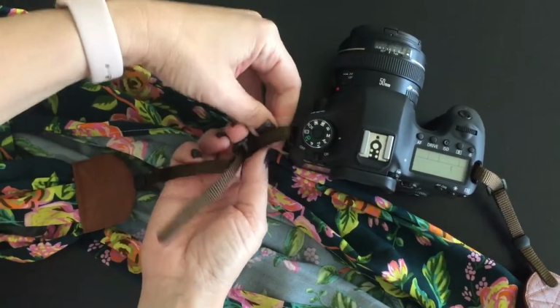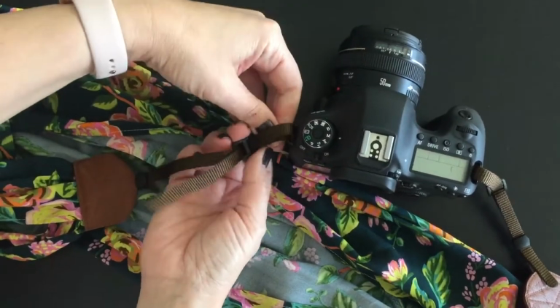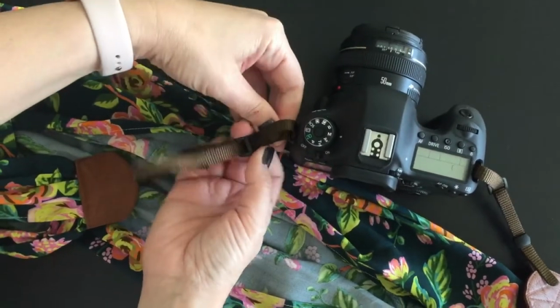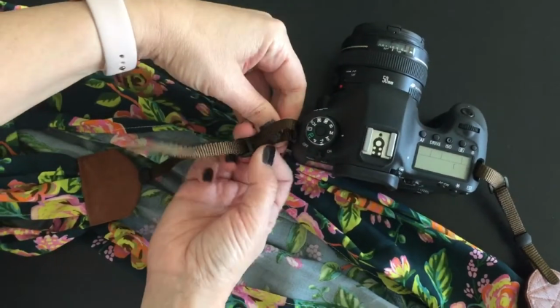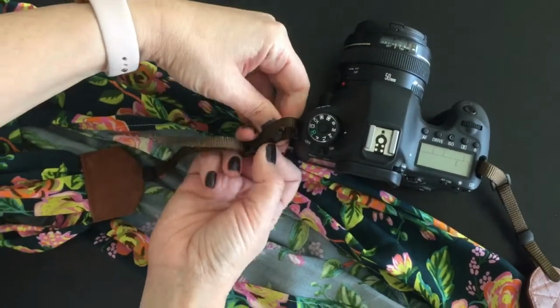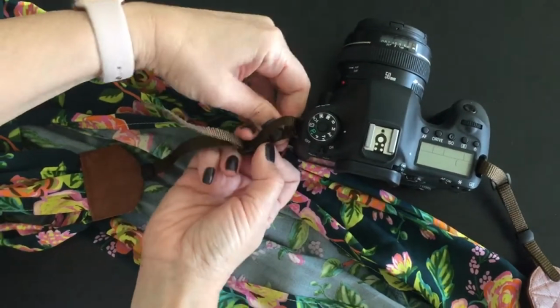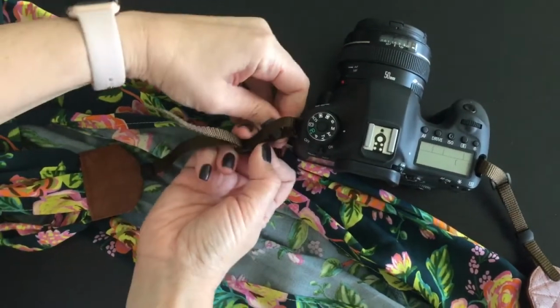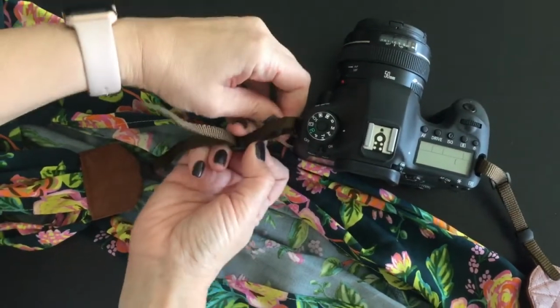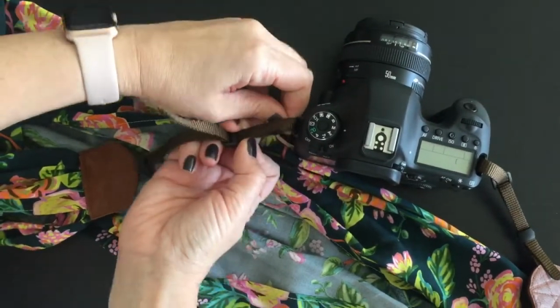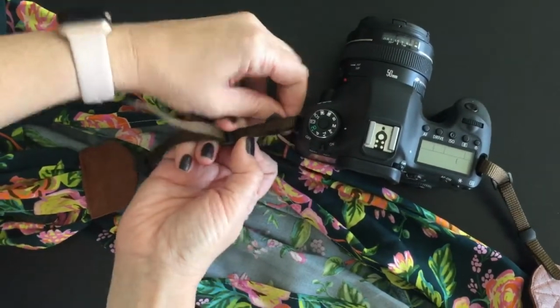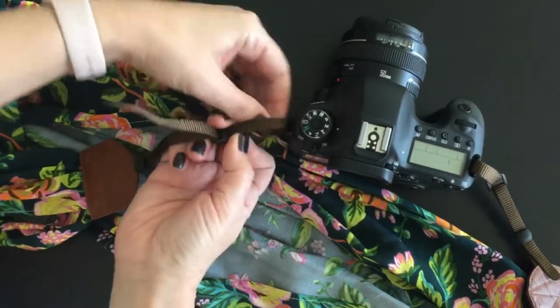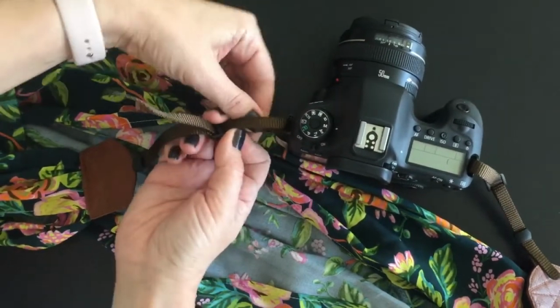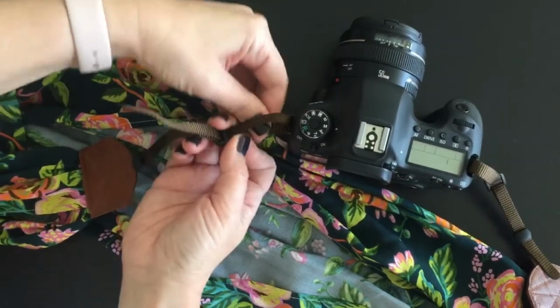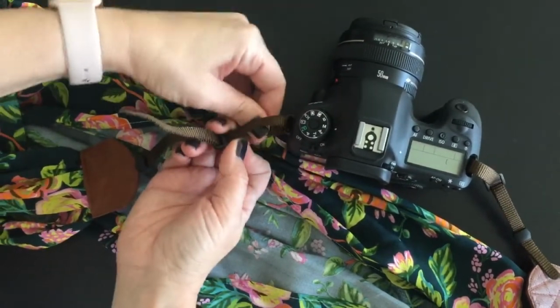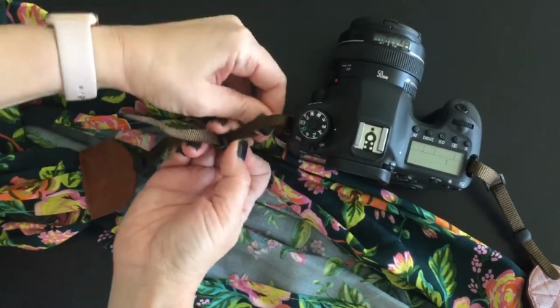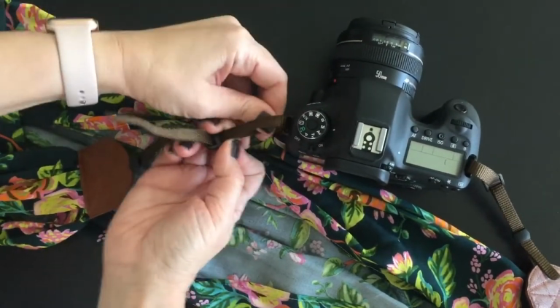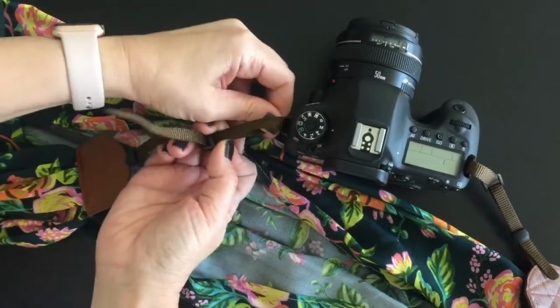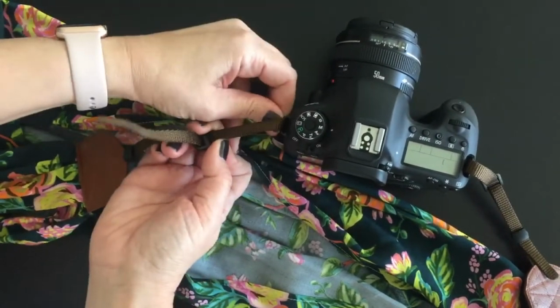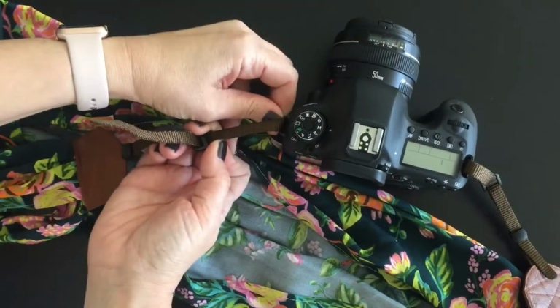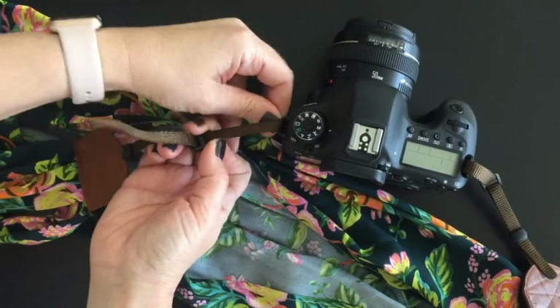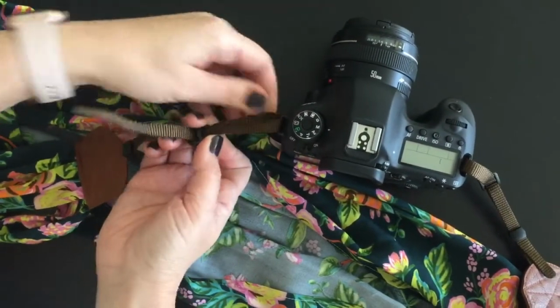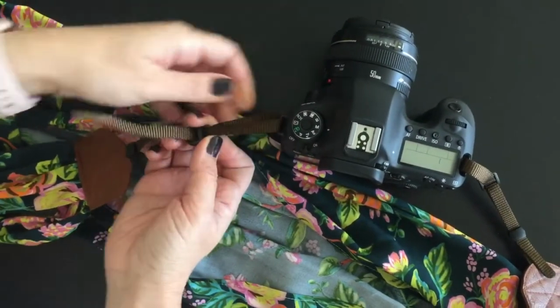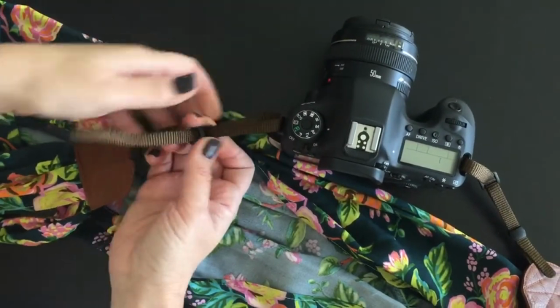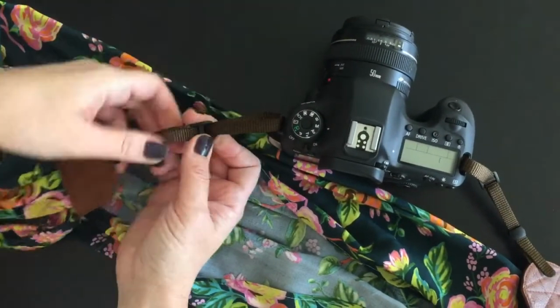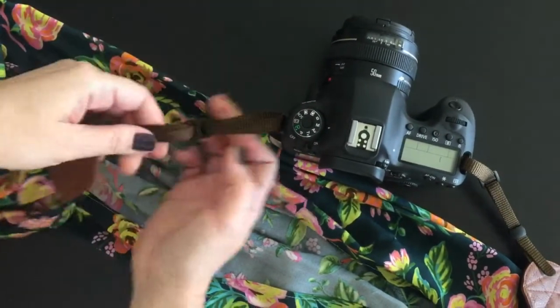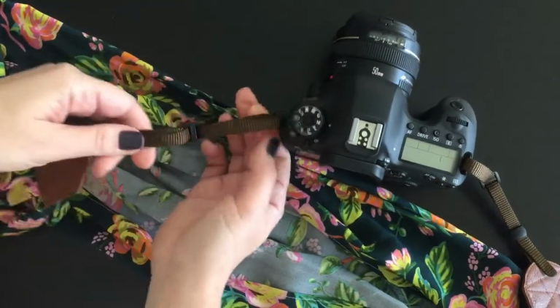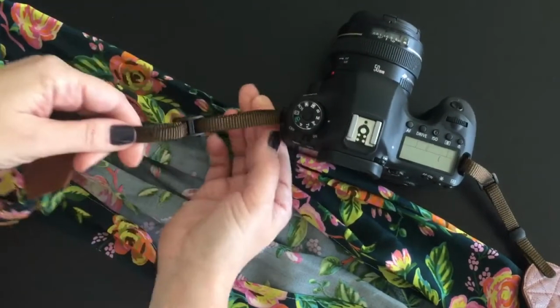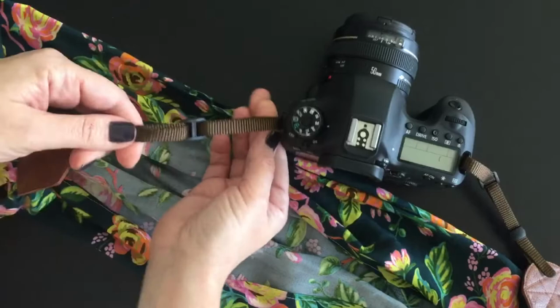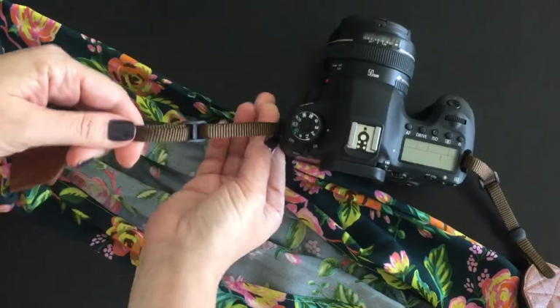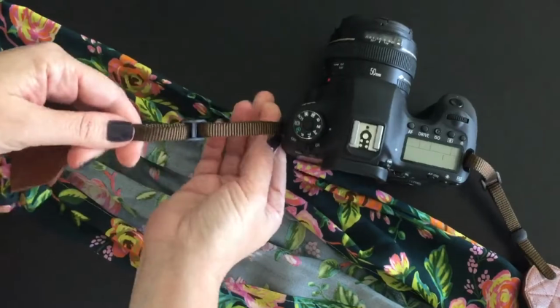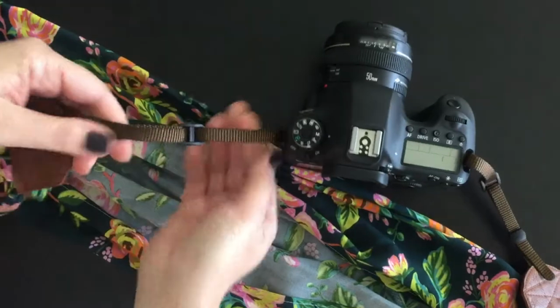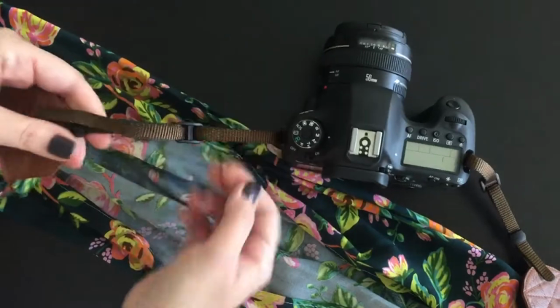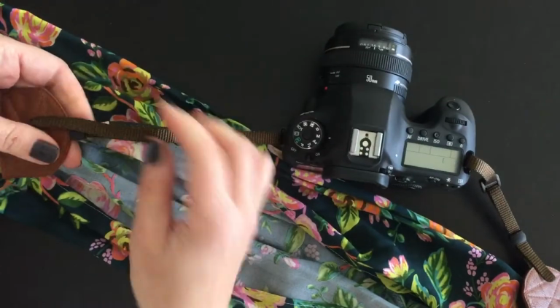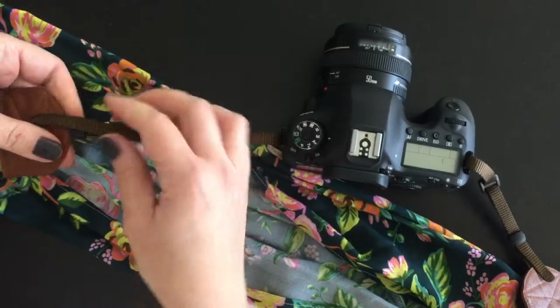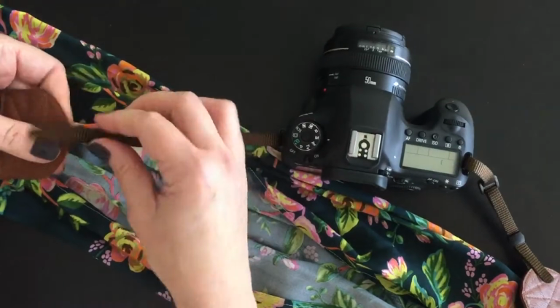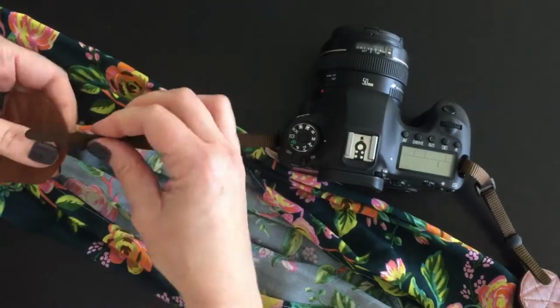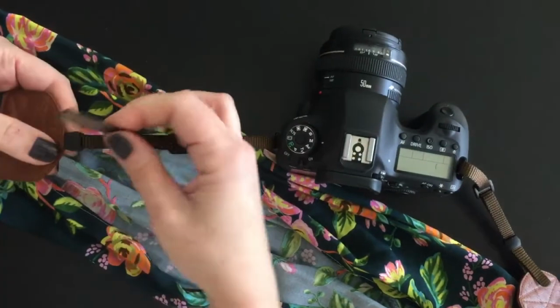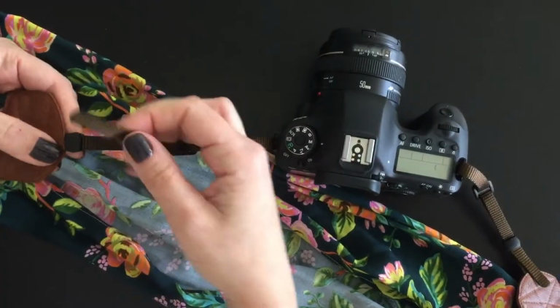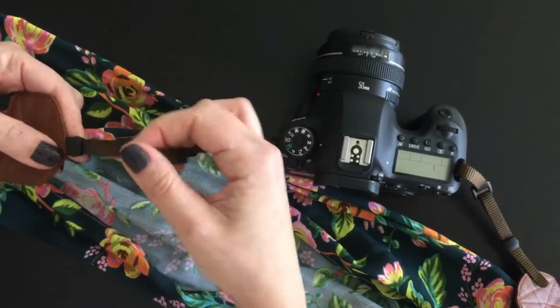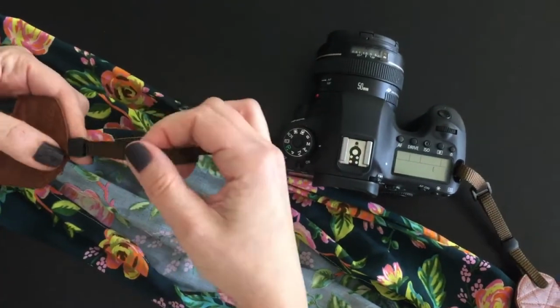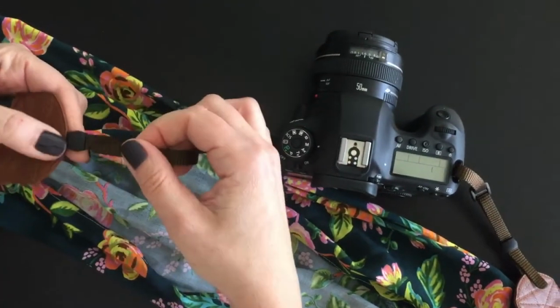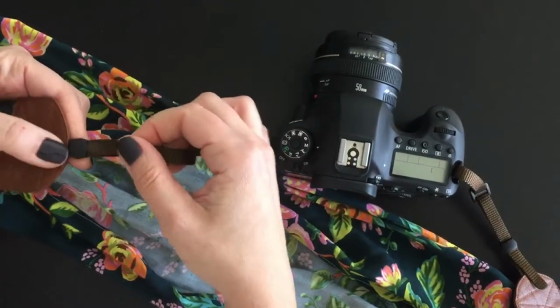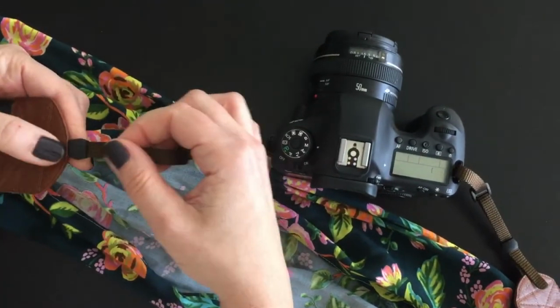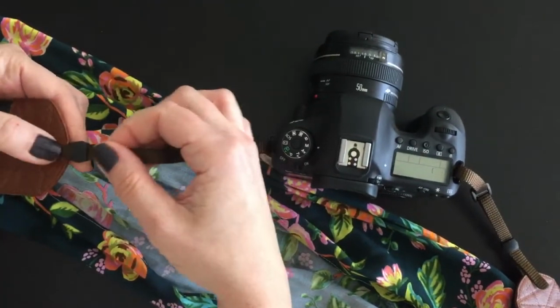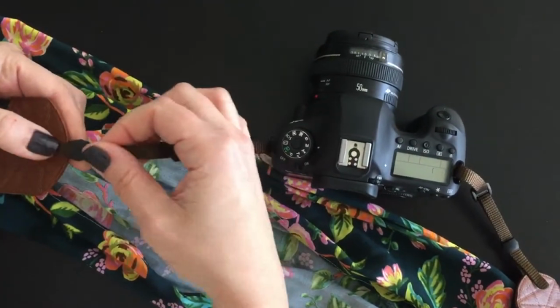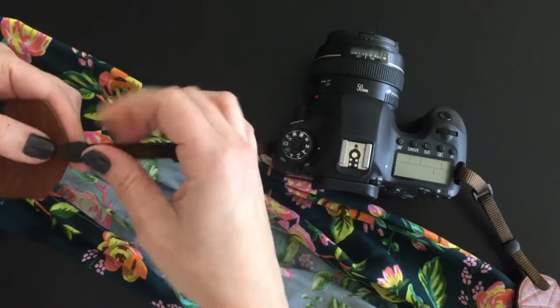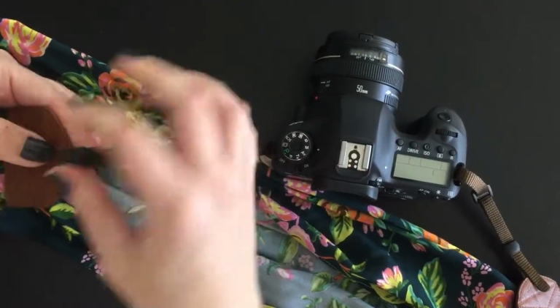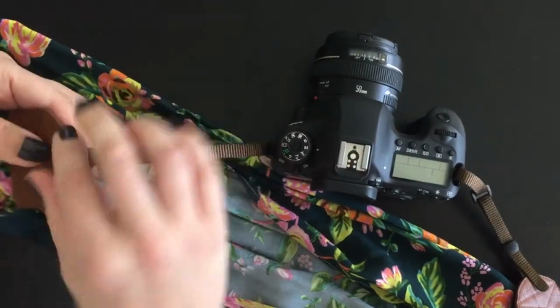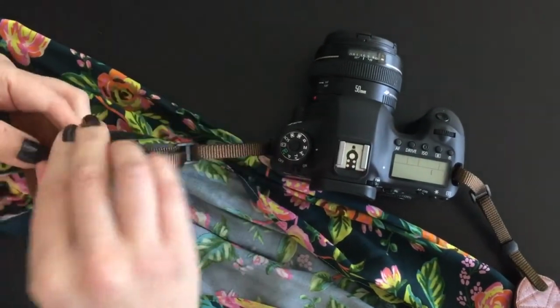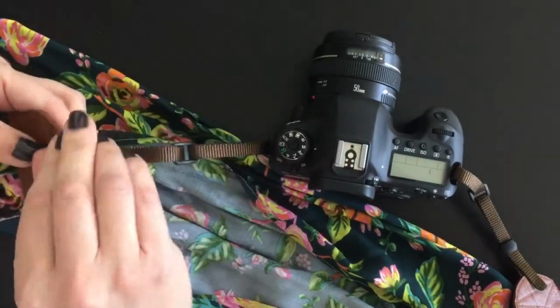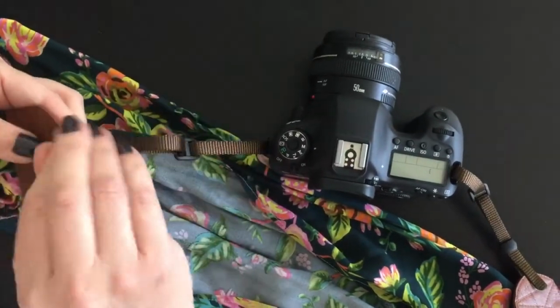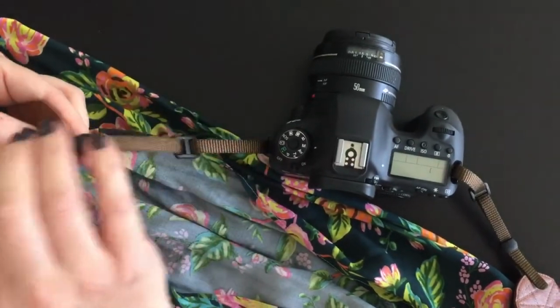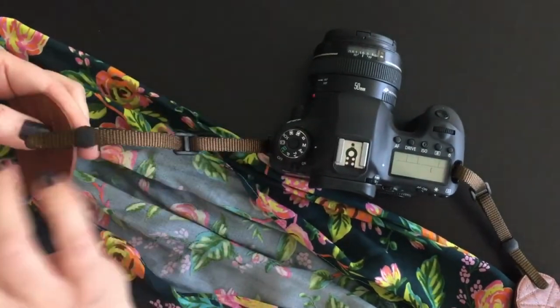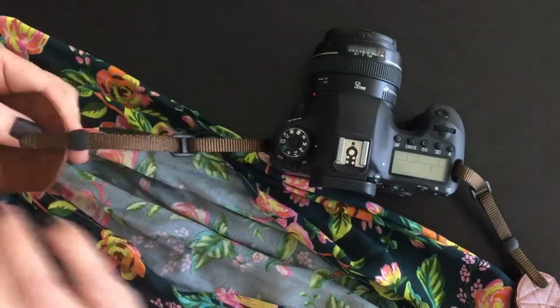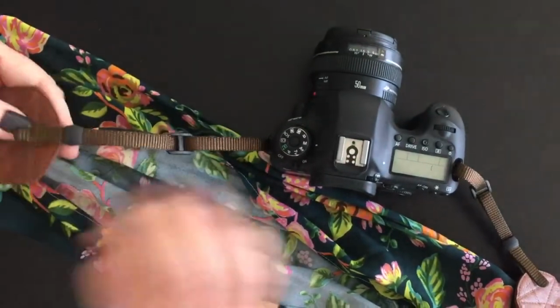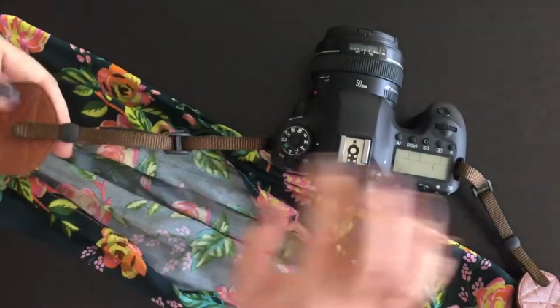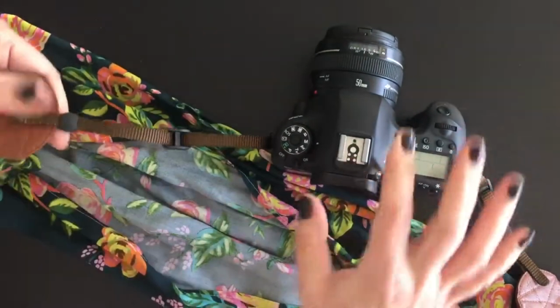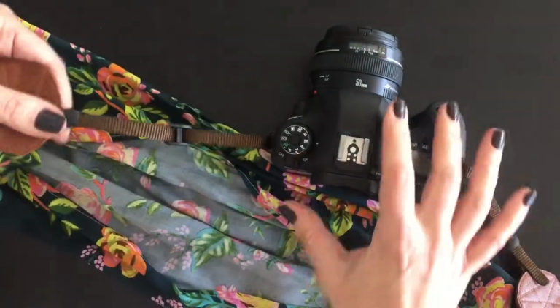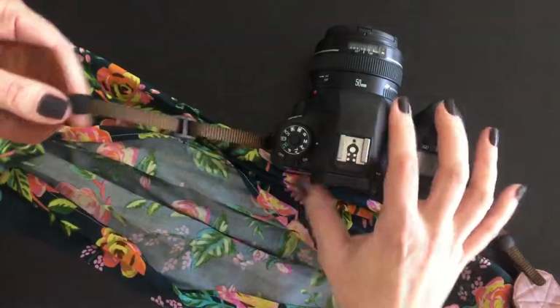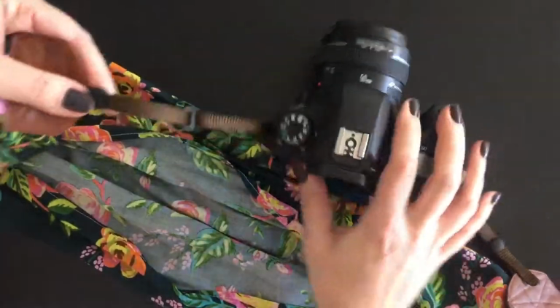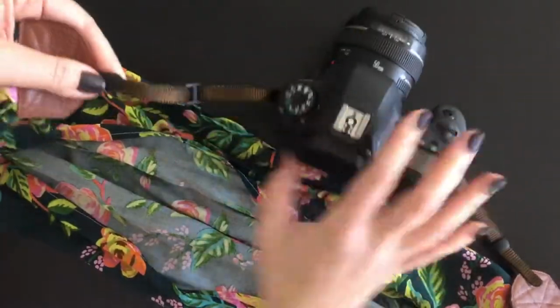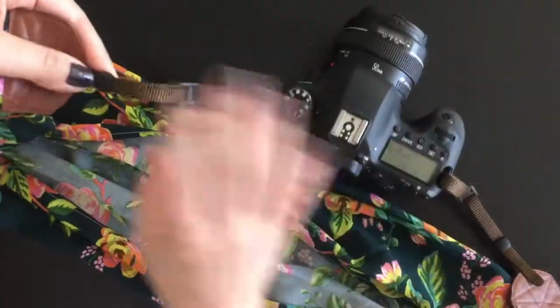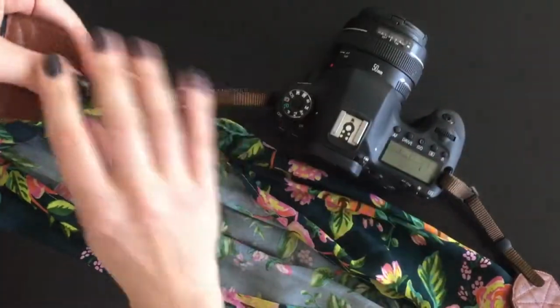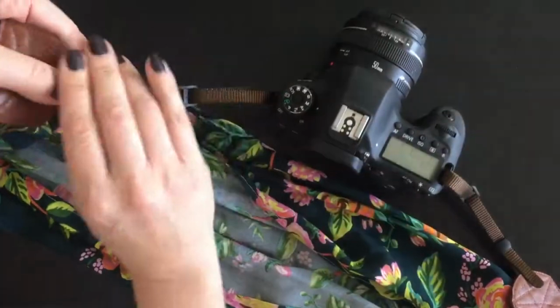I got a little extra here — I can just pull that through and then put the extra up in here. You're all set!